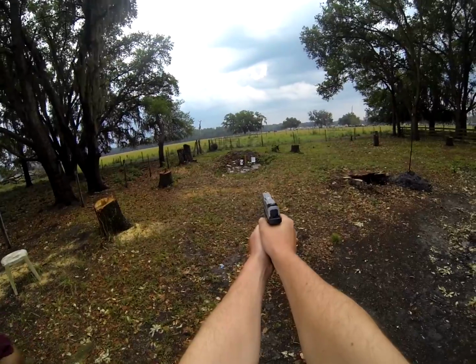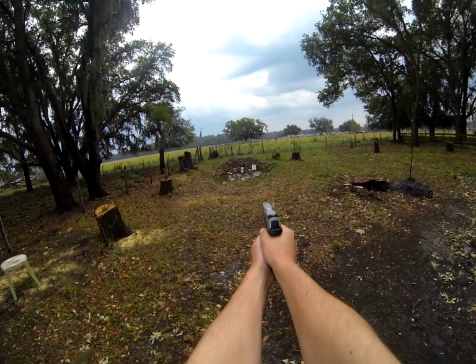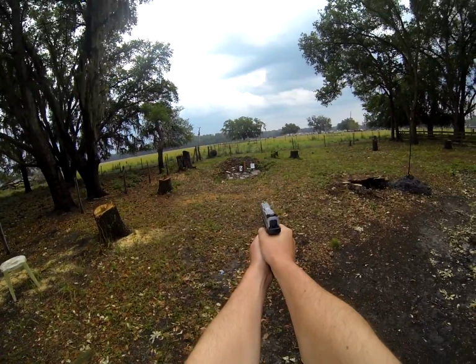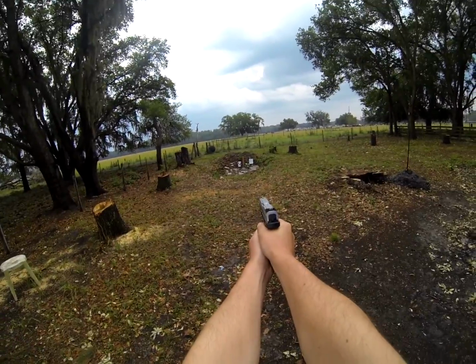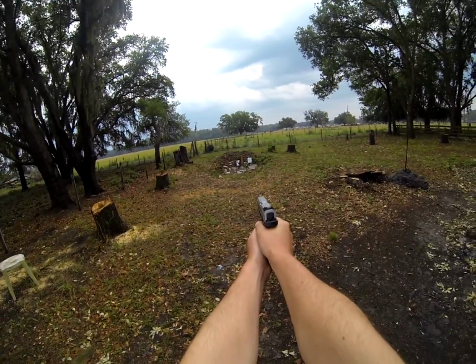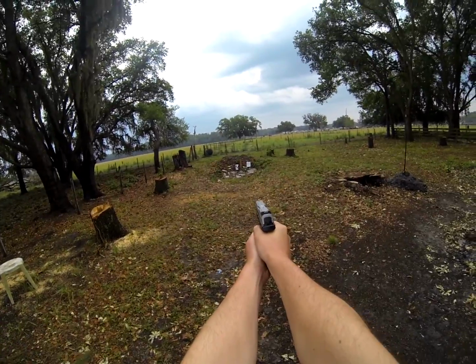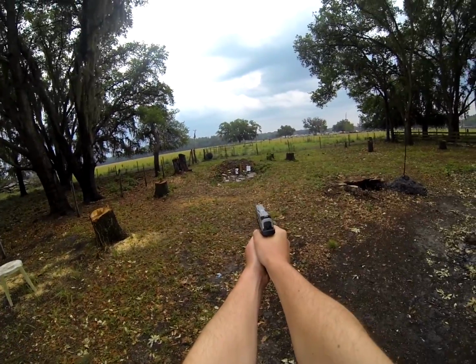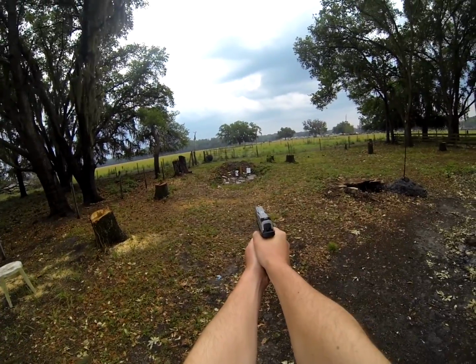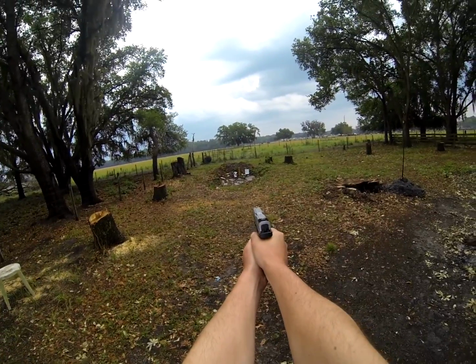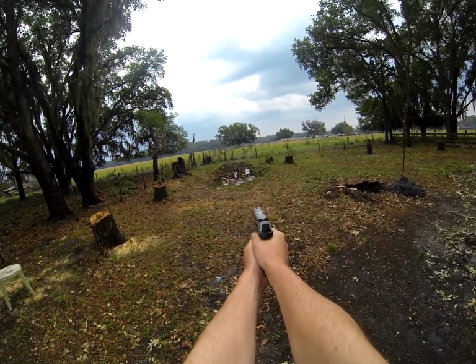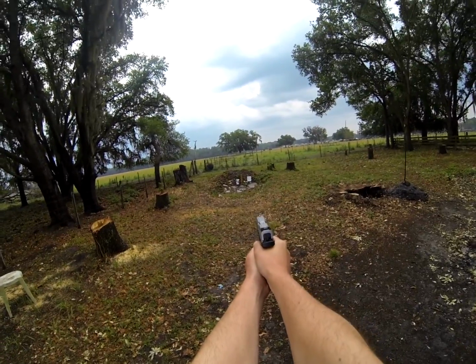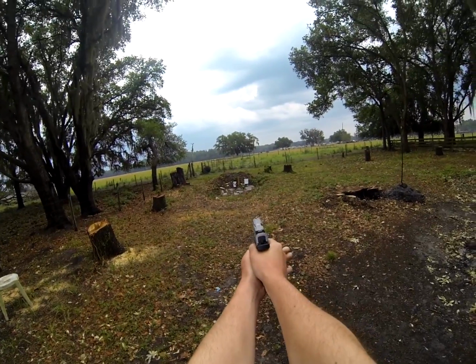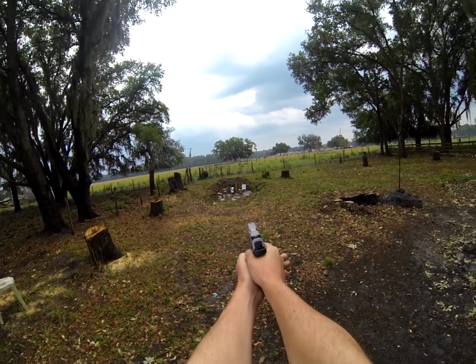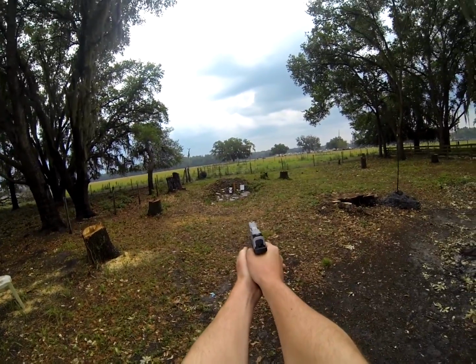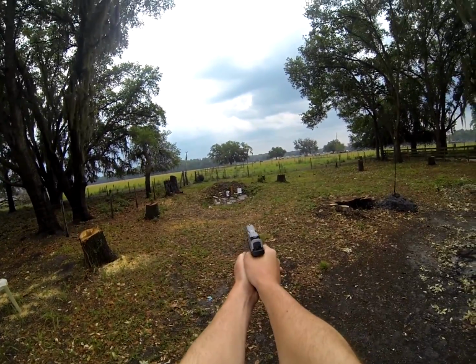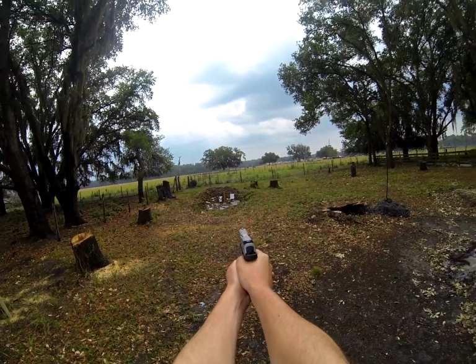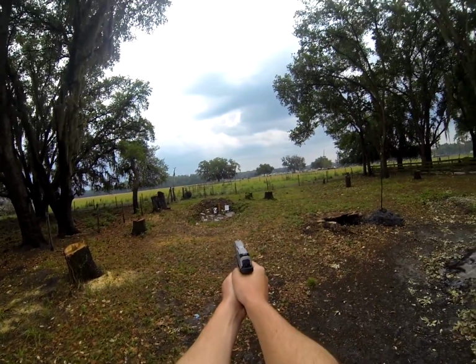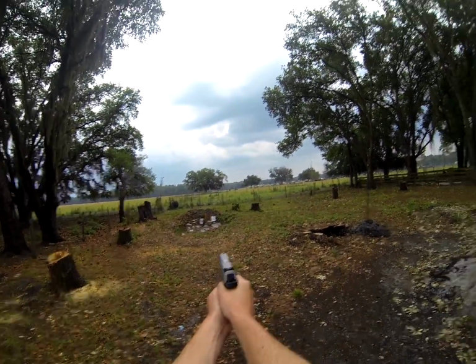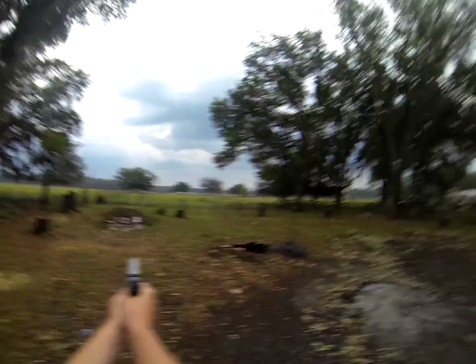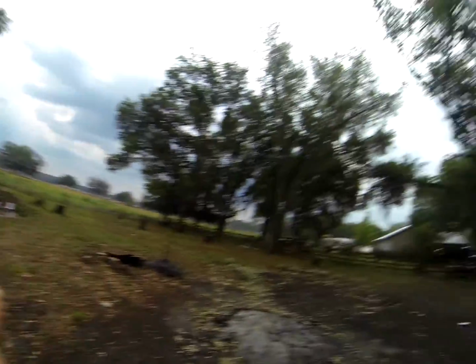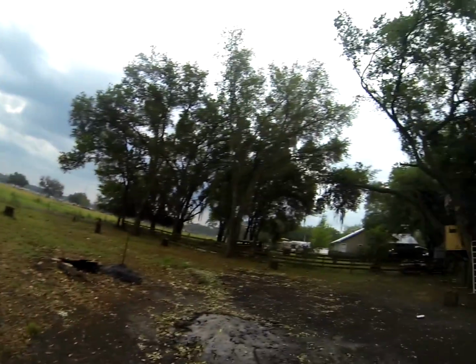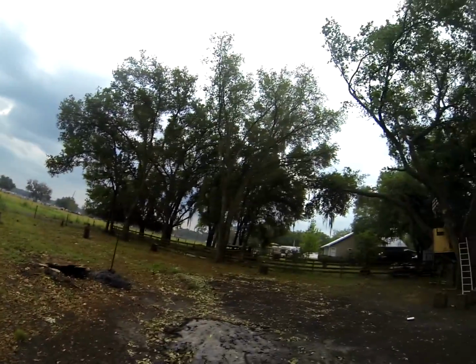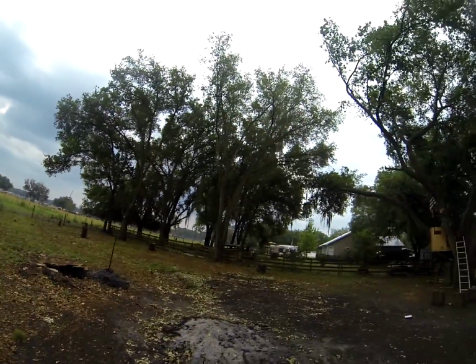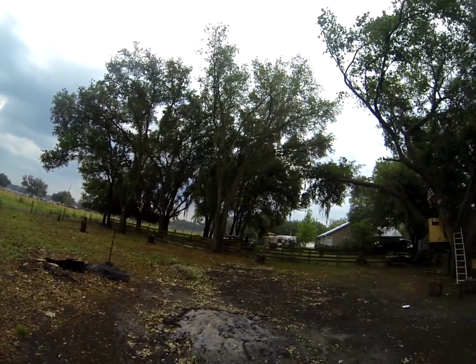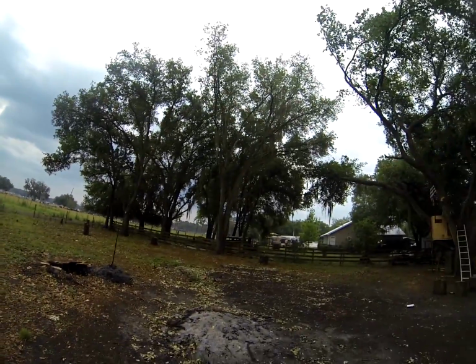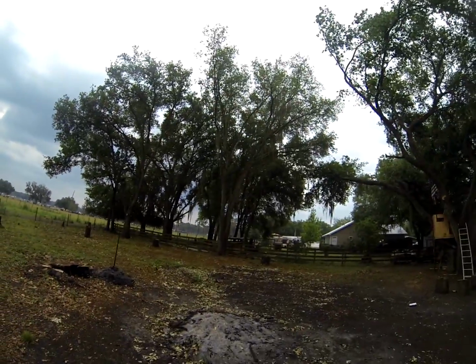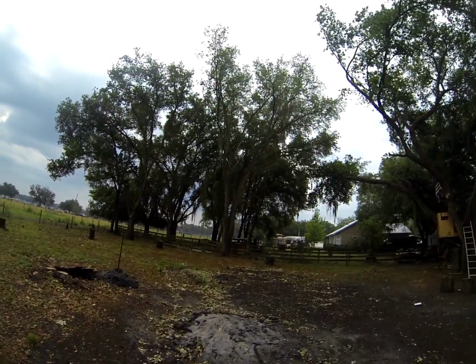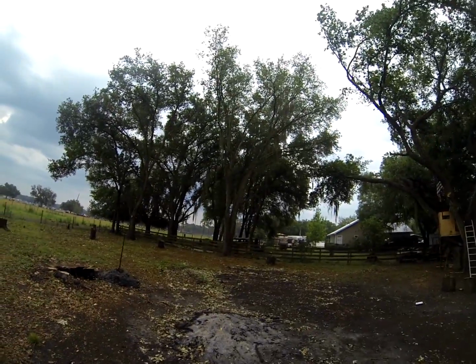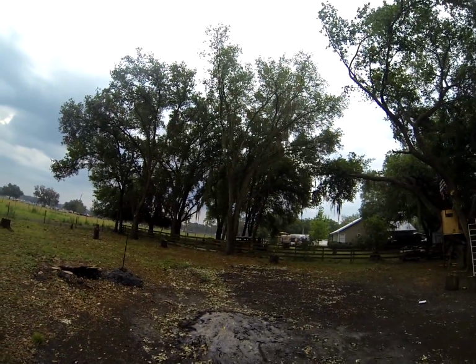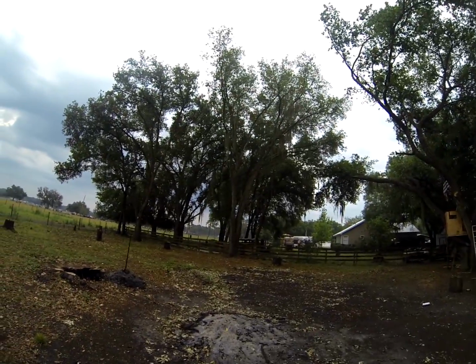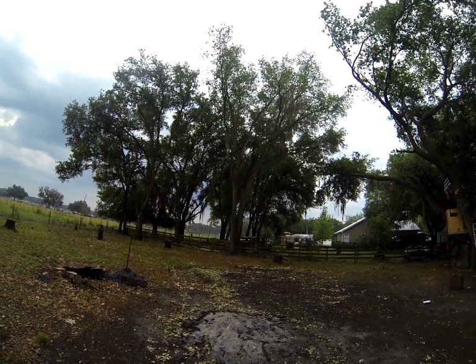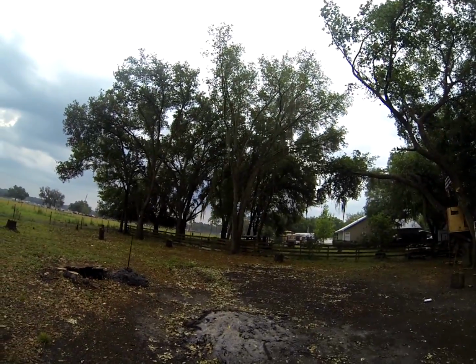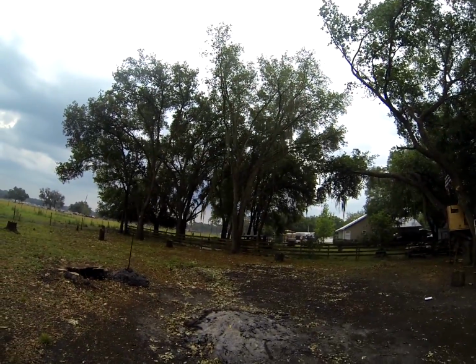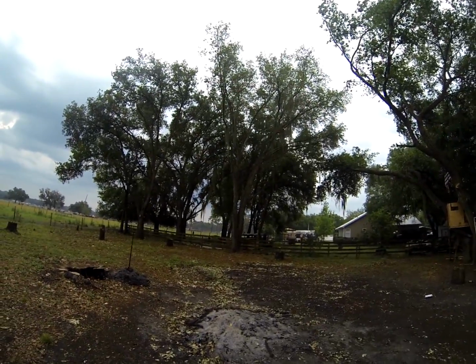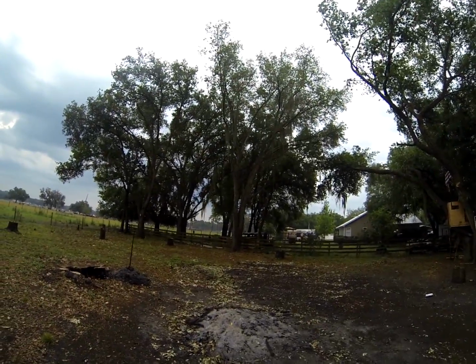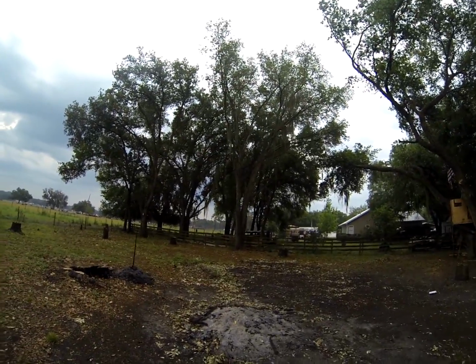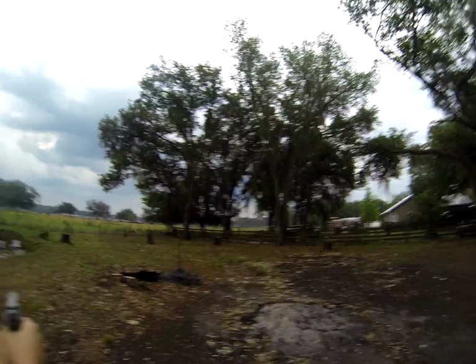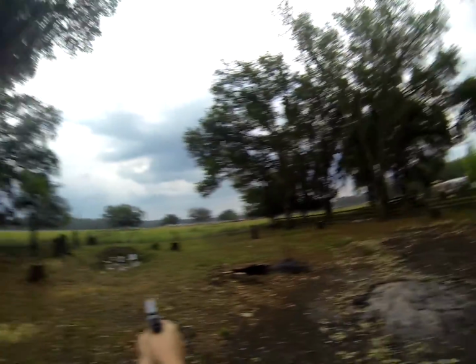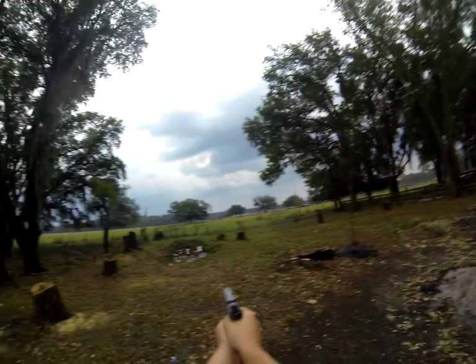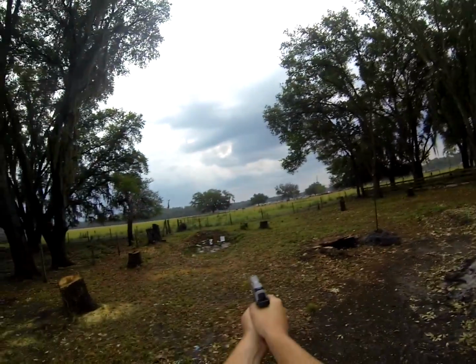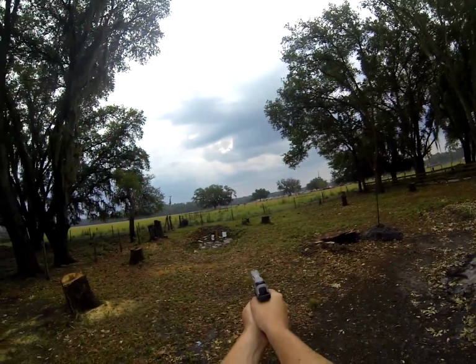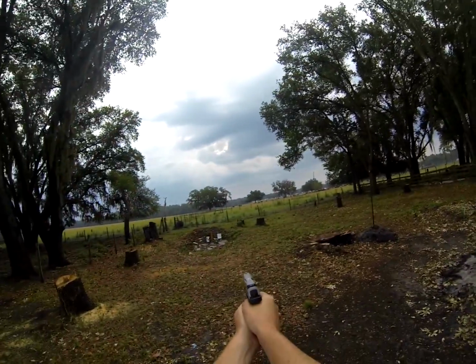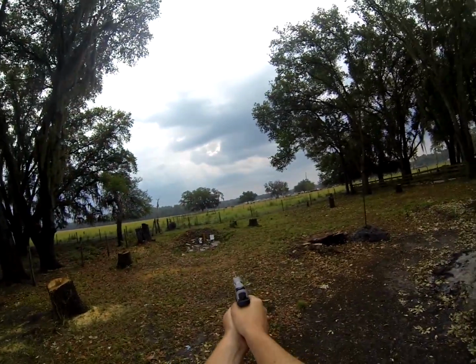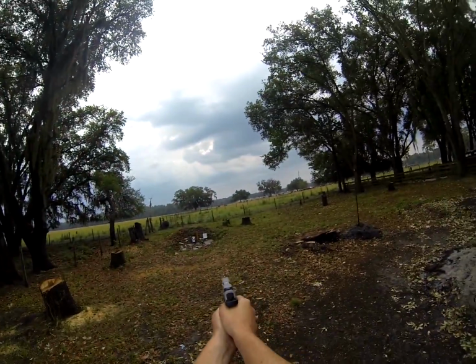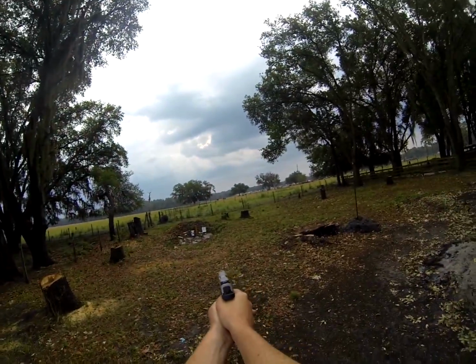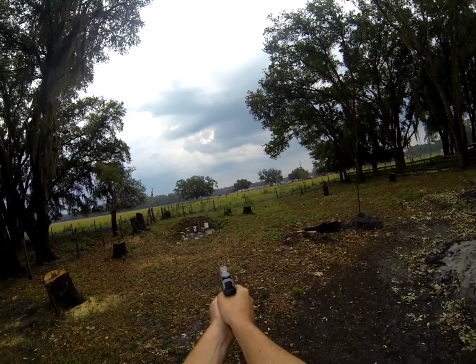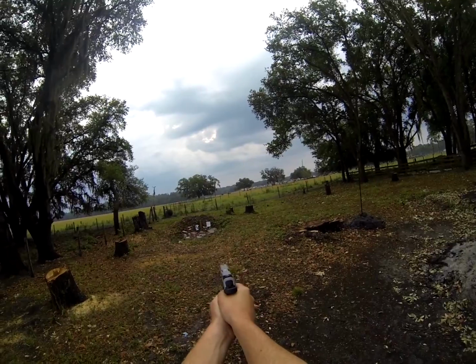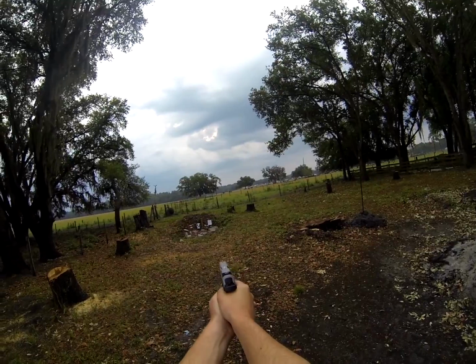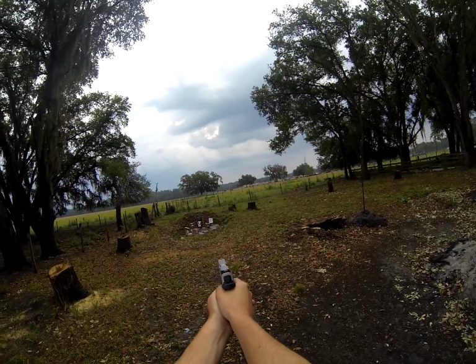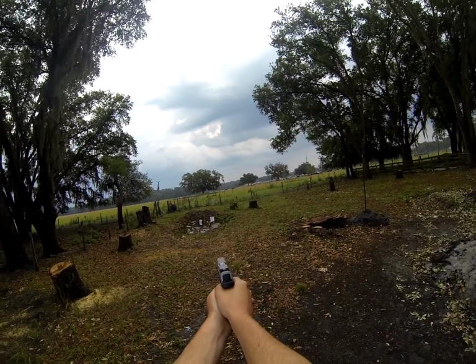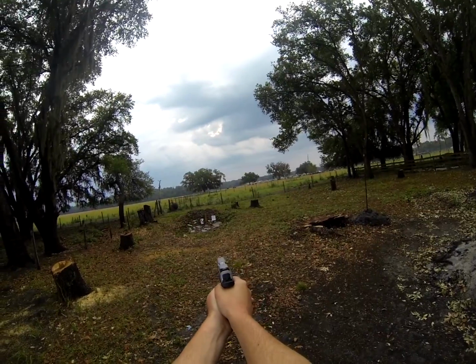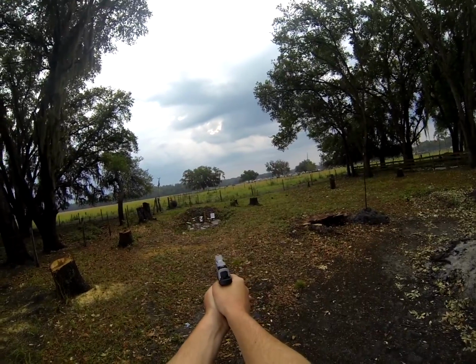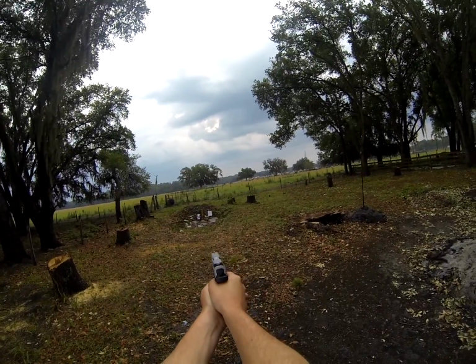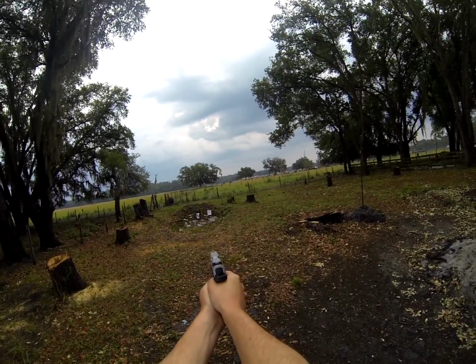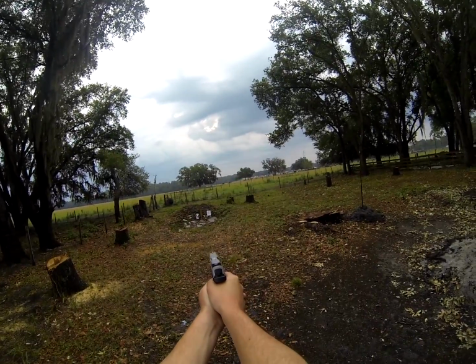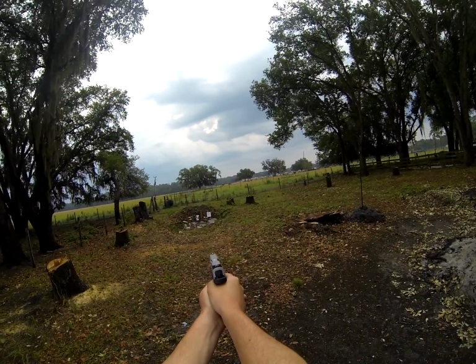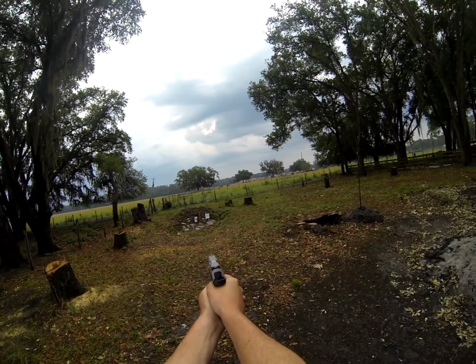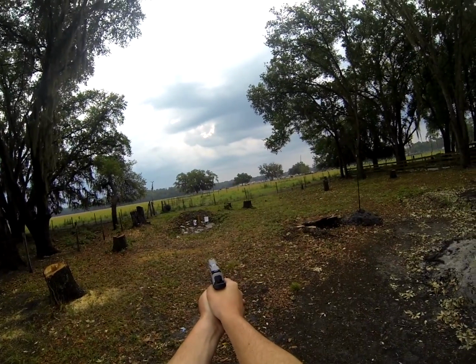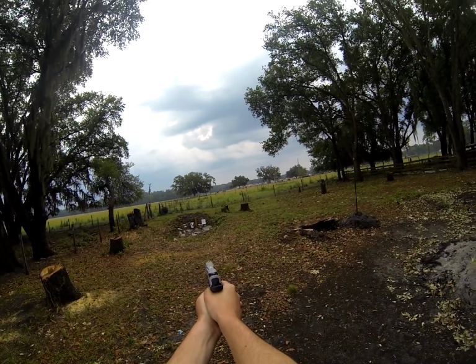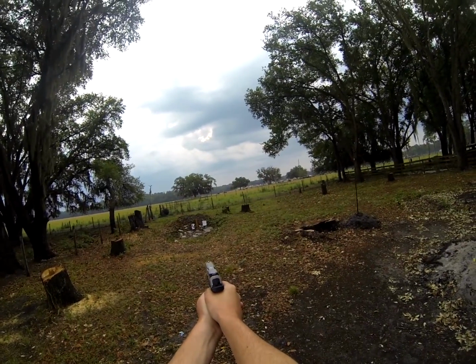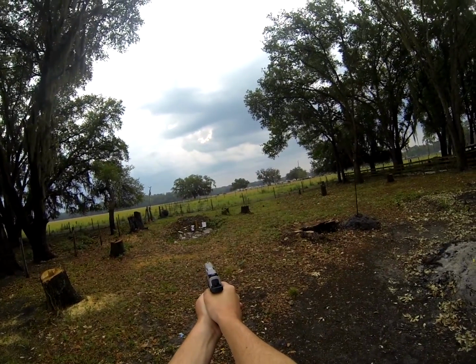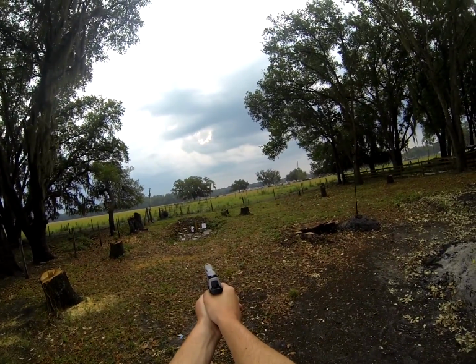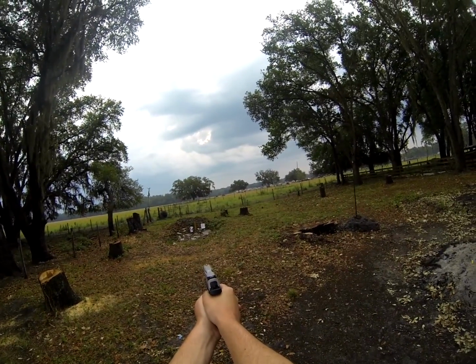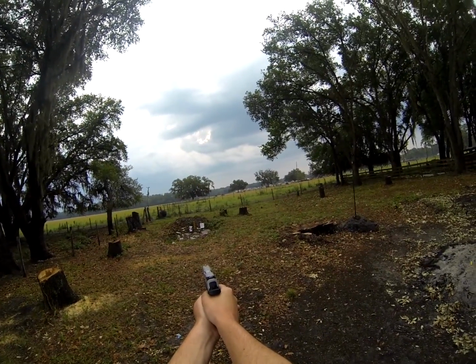Then just line up the three dots. How does the kick feel on this? It's not too bad. Alright, ready?